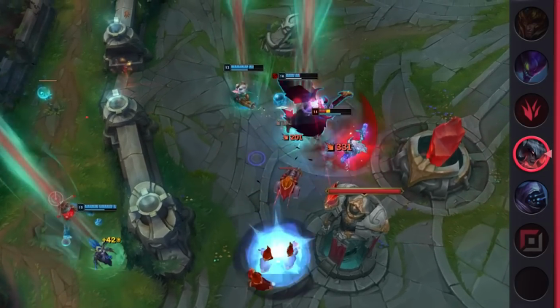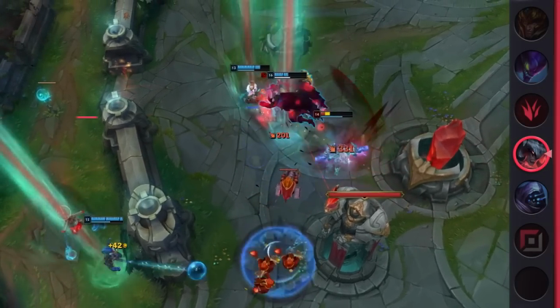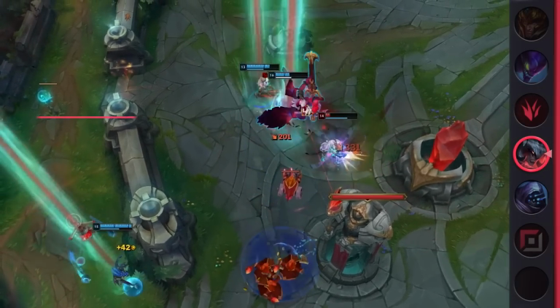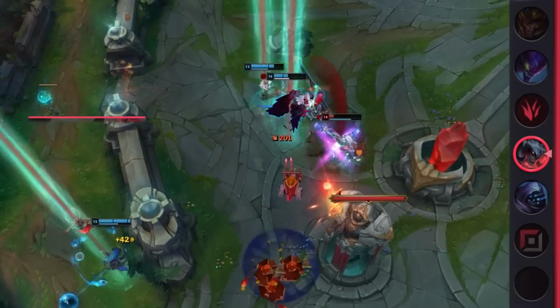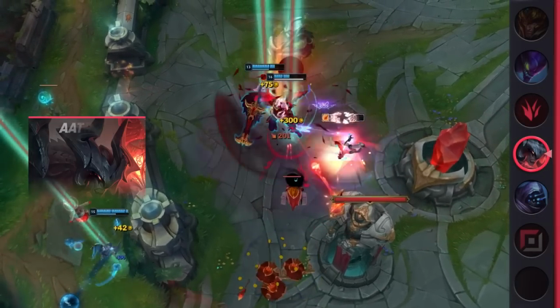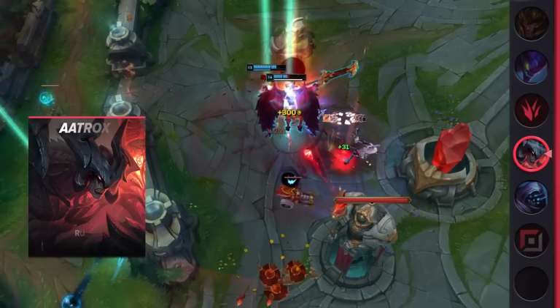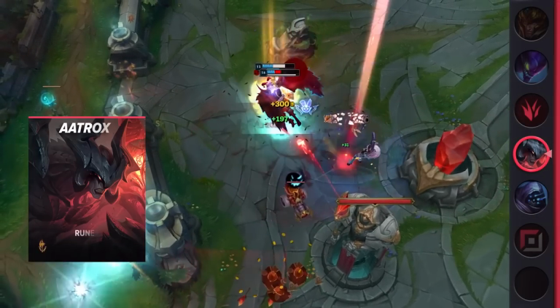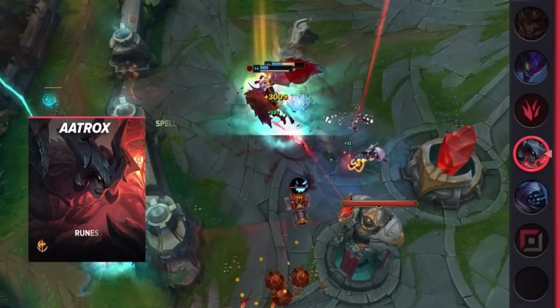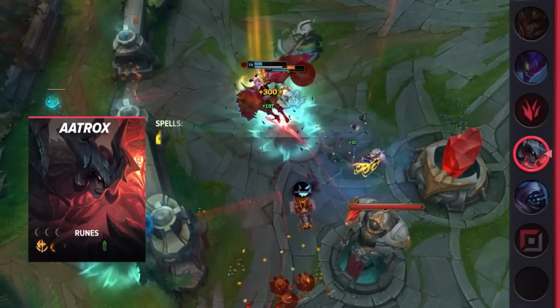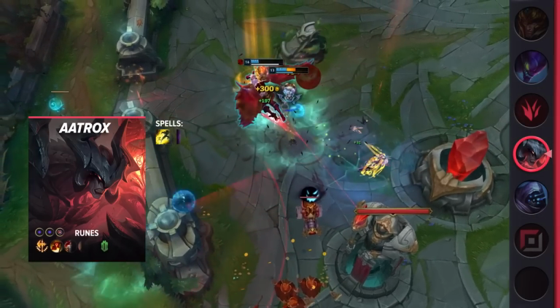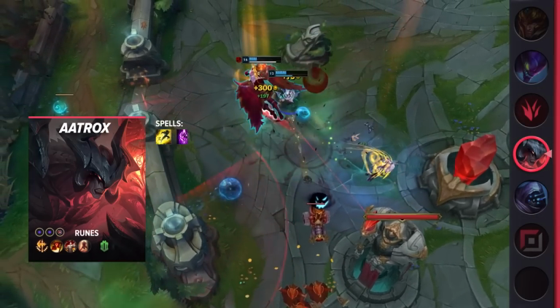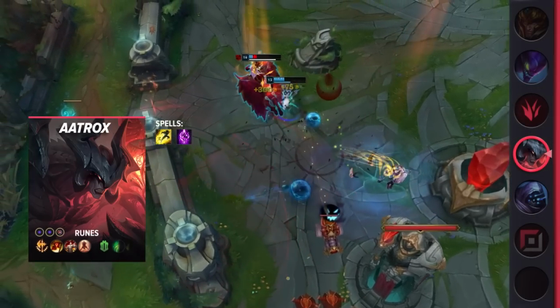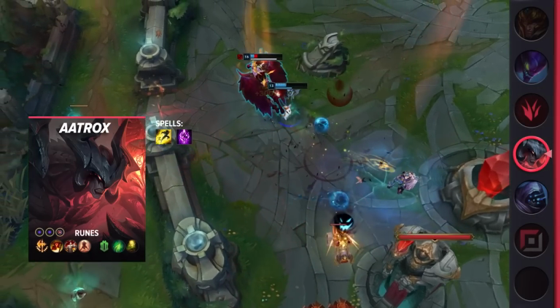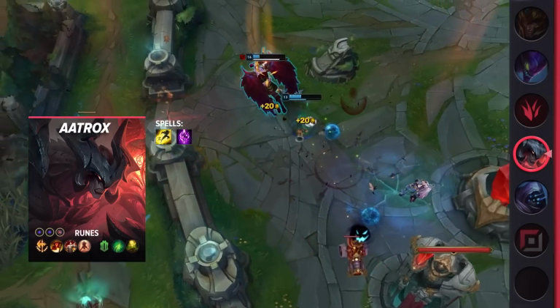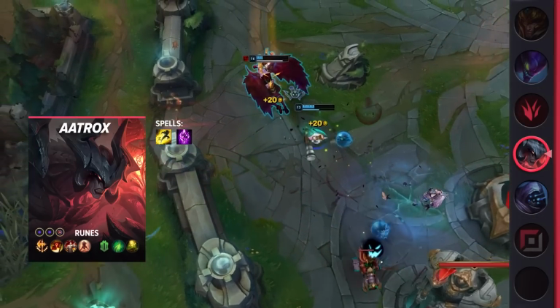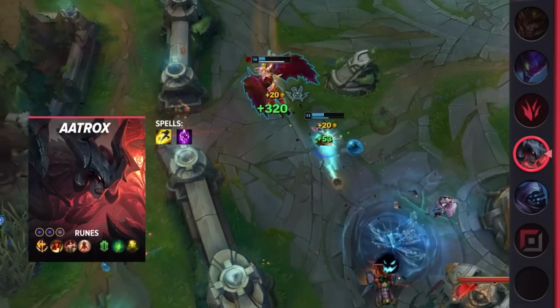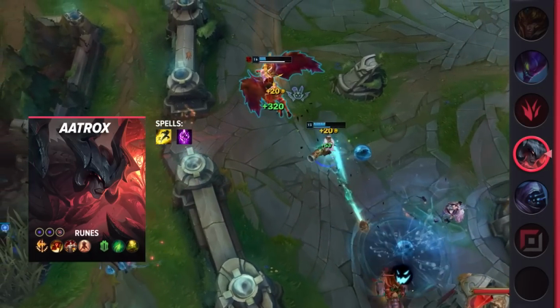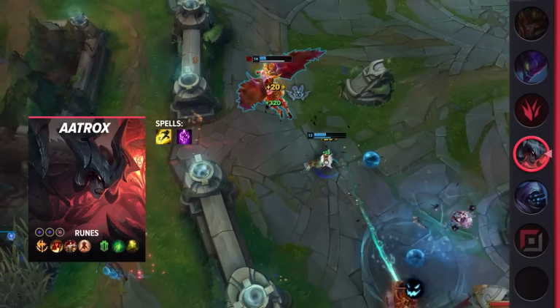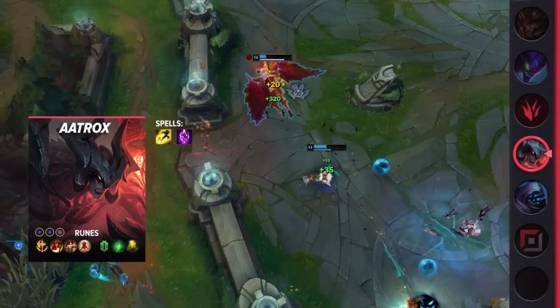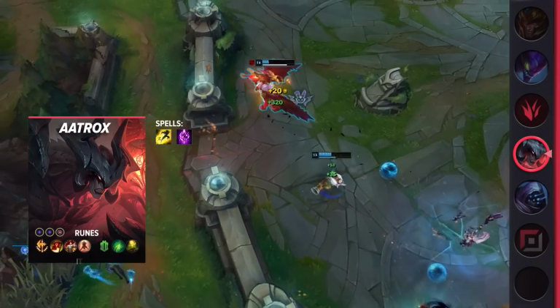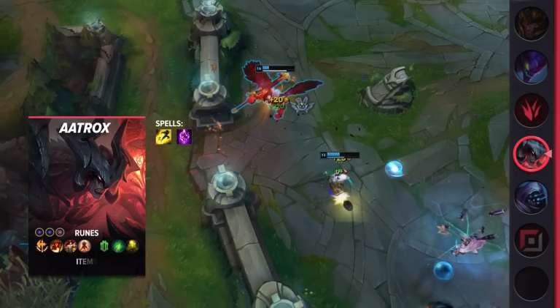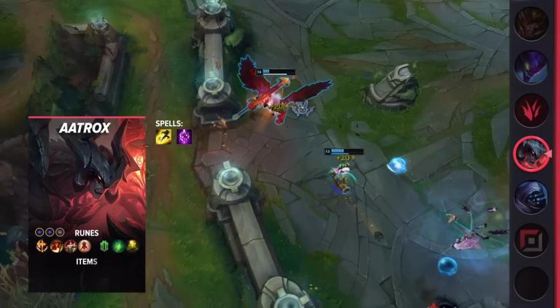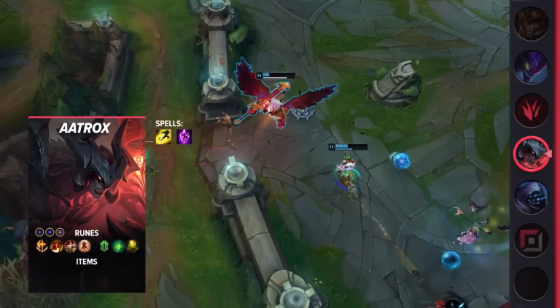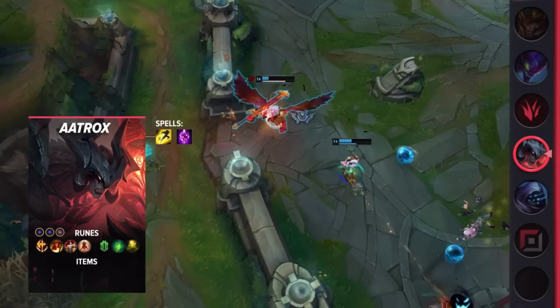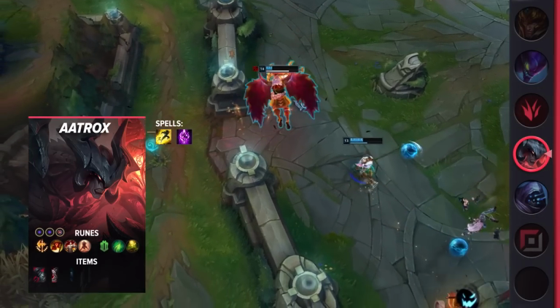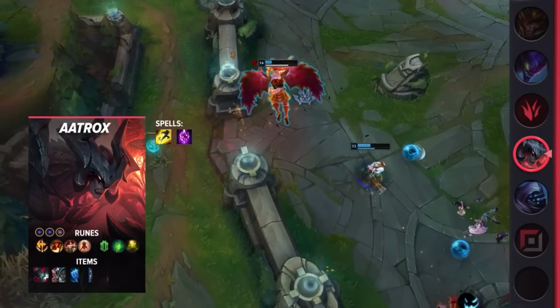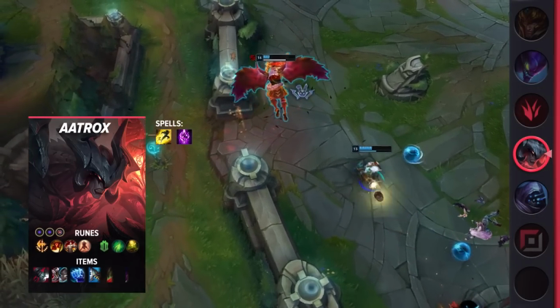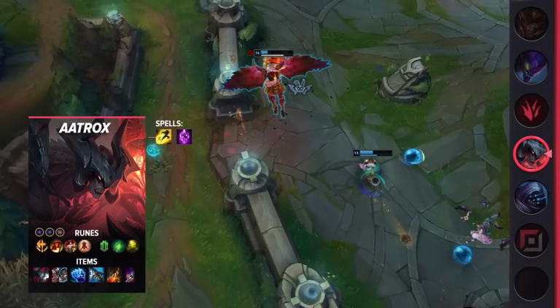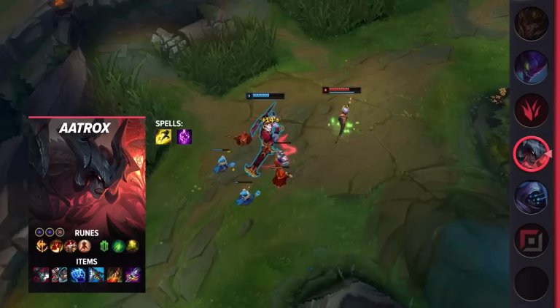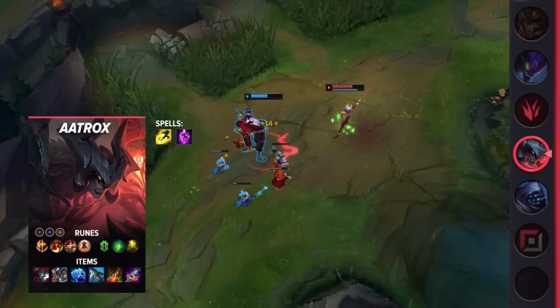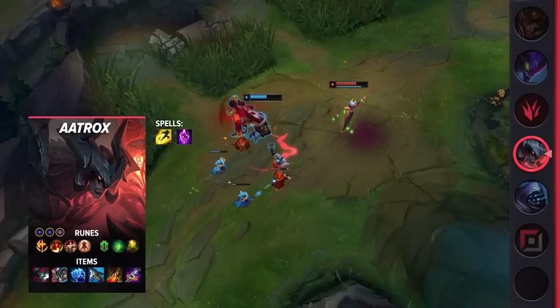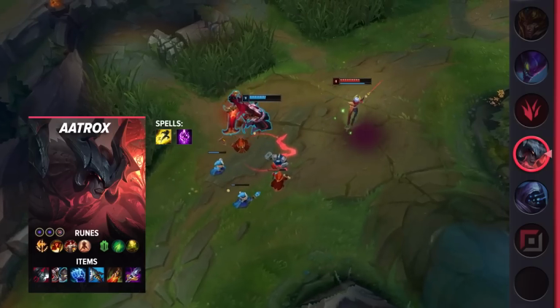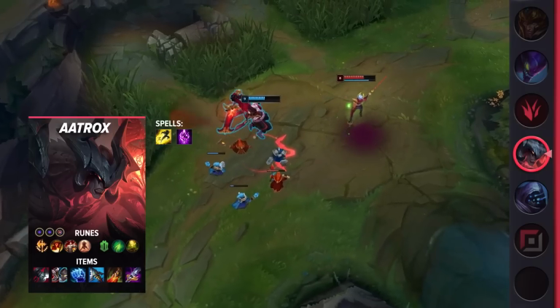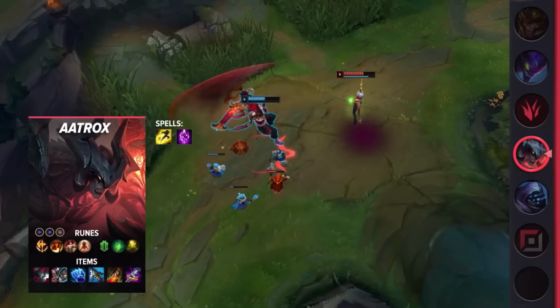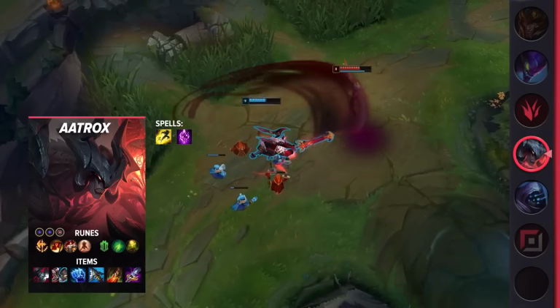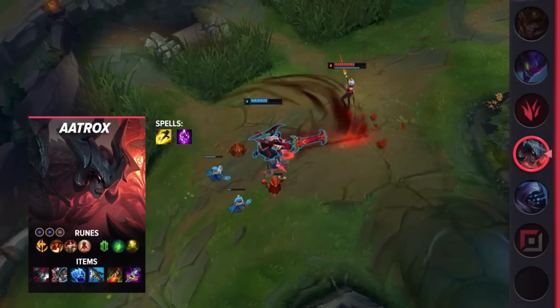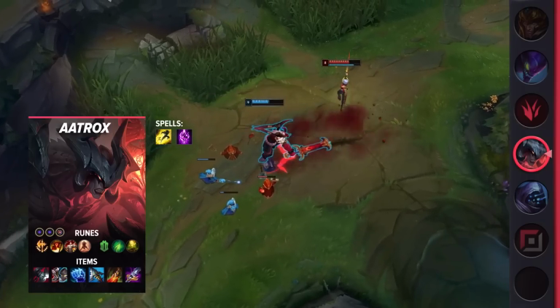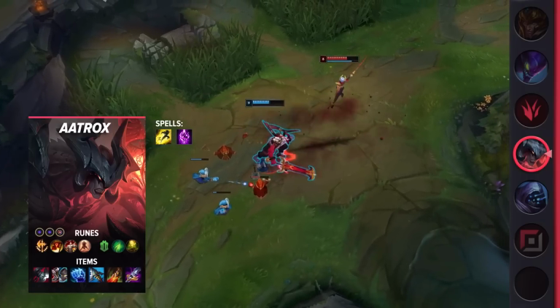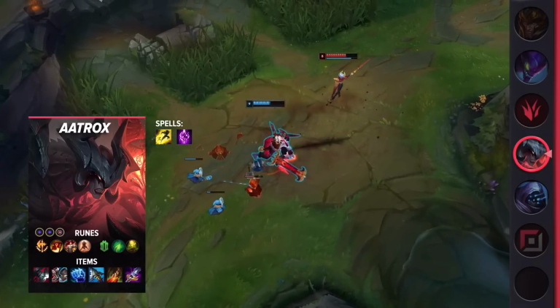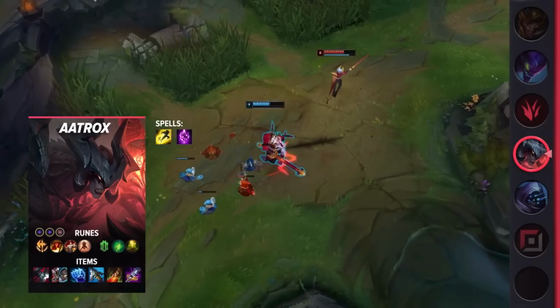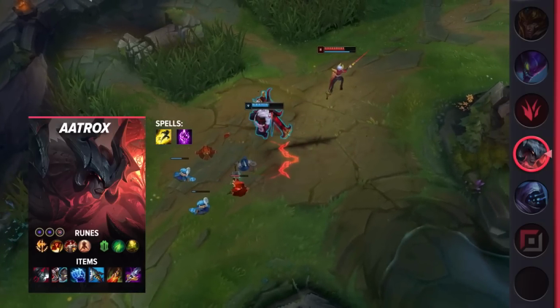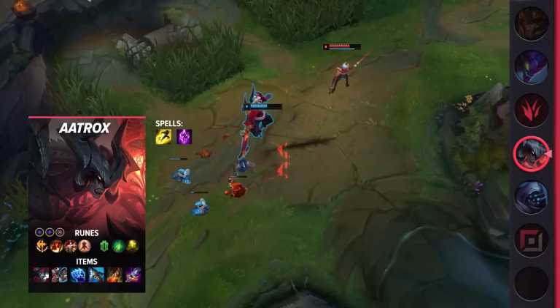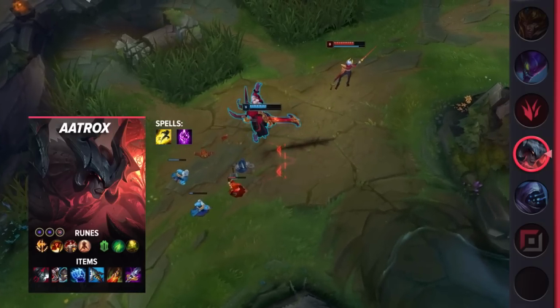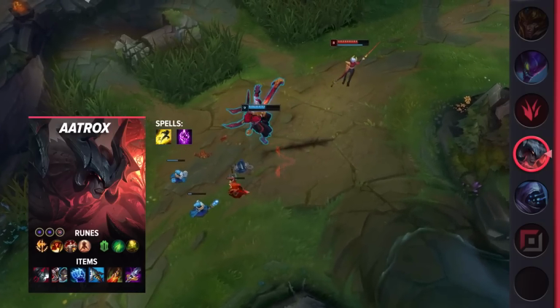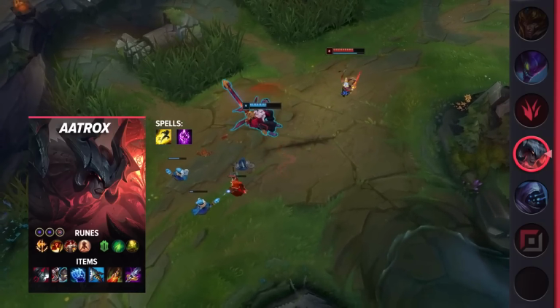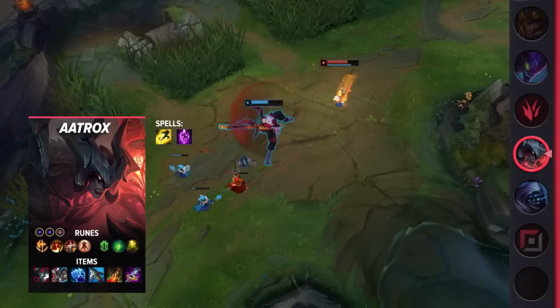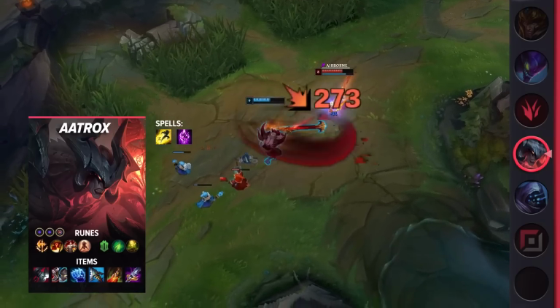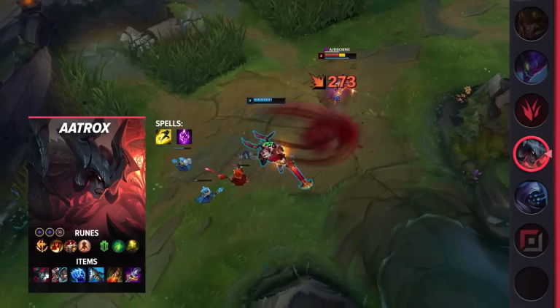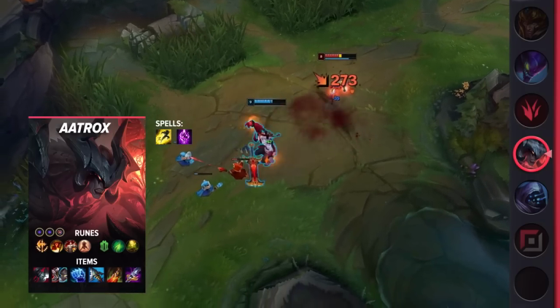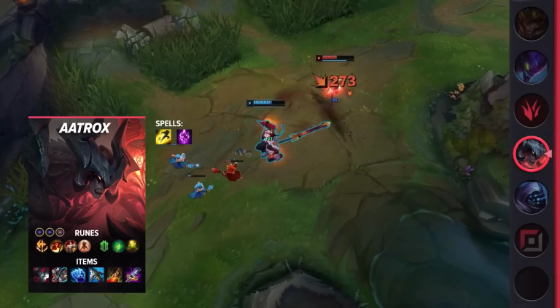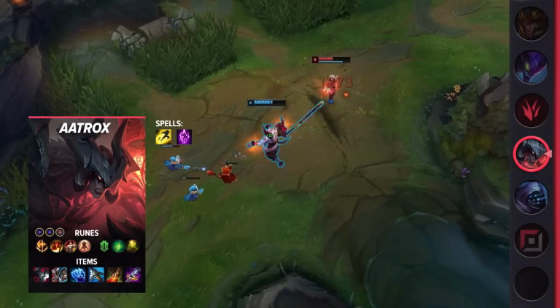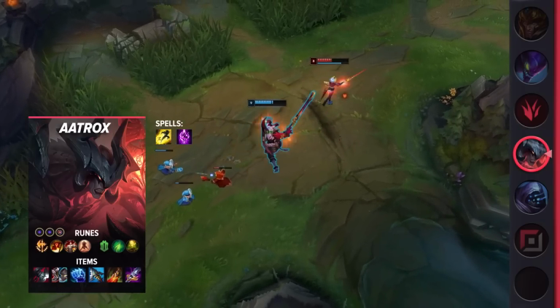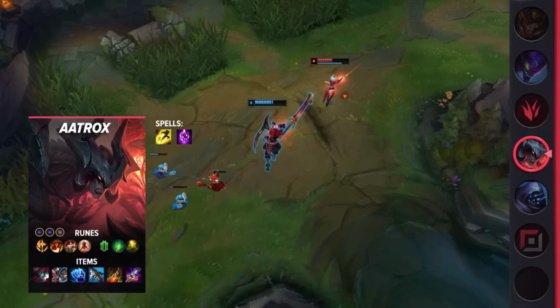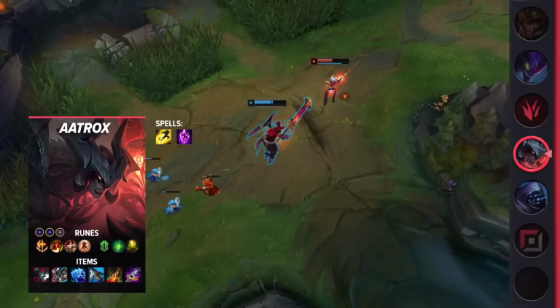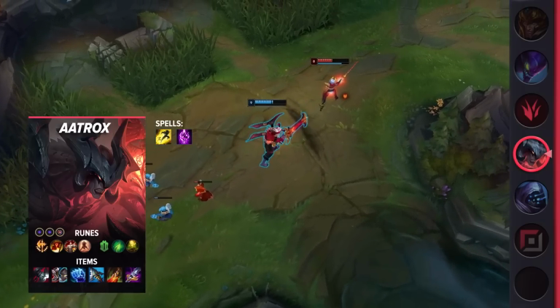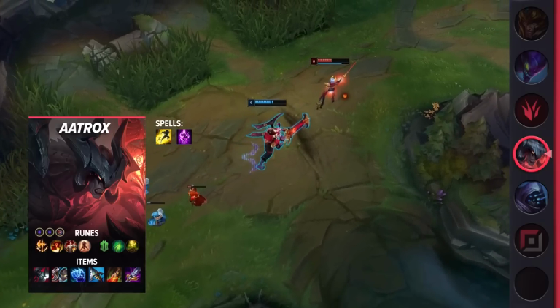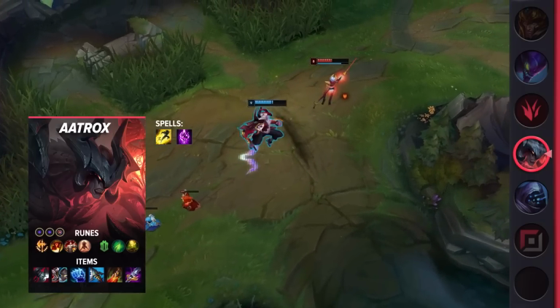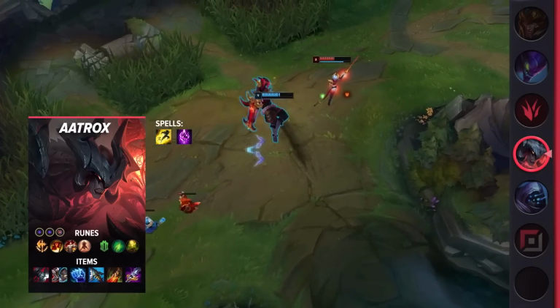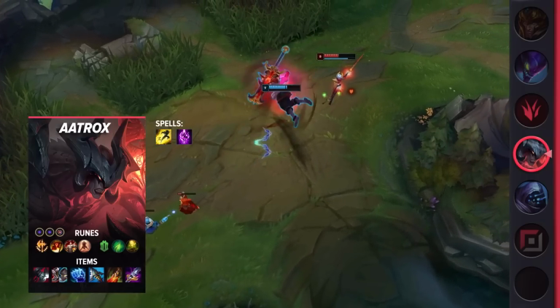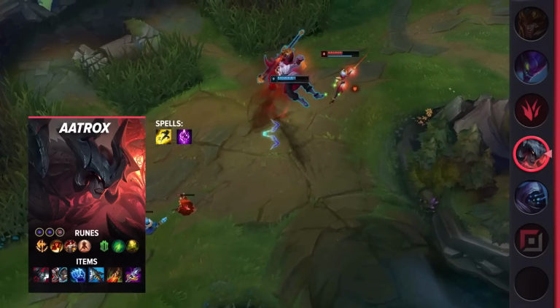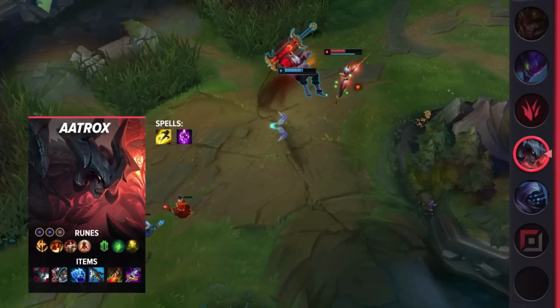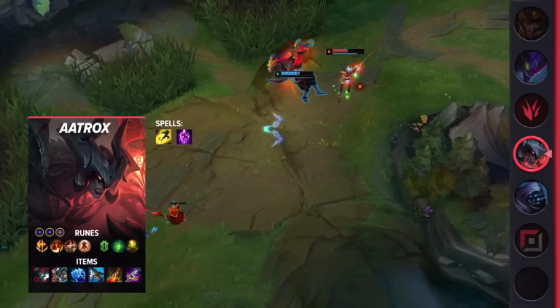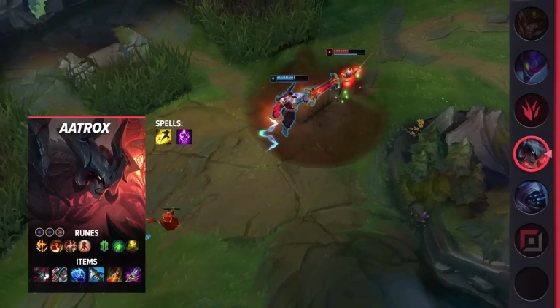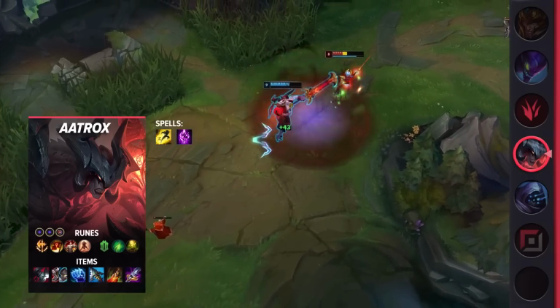Looking at your items, you'll be getting Black Cleaver, Defensive Boots of your choice, Iceborne Gauntlet, Serylda's Grudge, Death's Dance, and Maw of Malmordius.